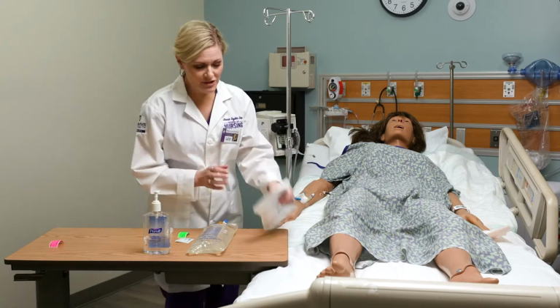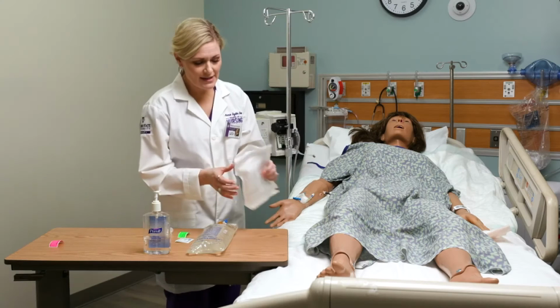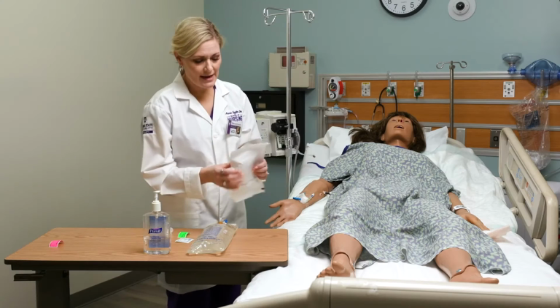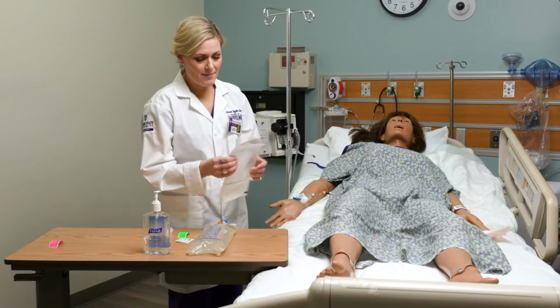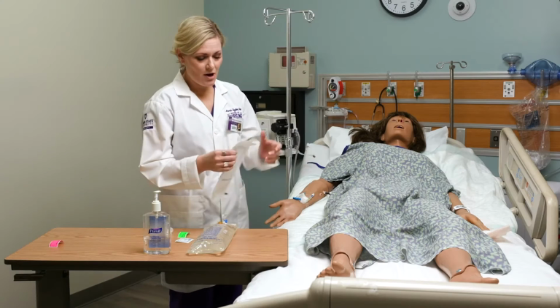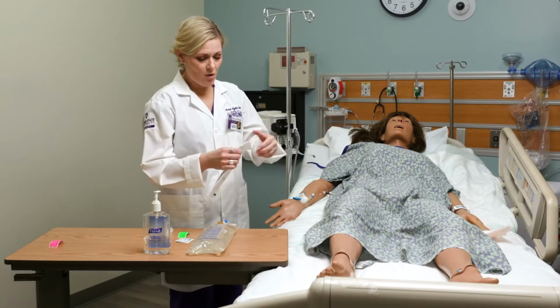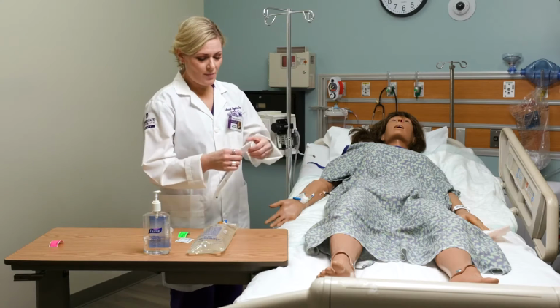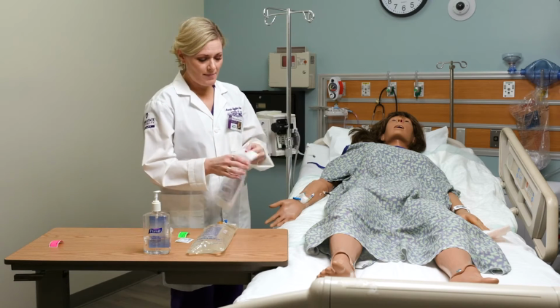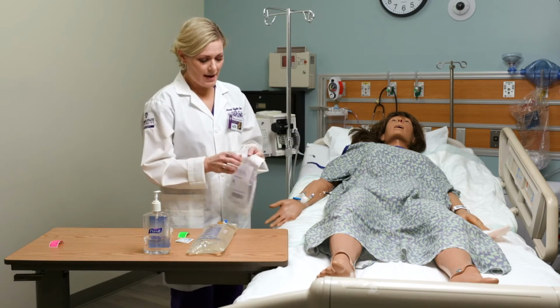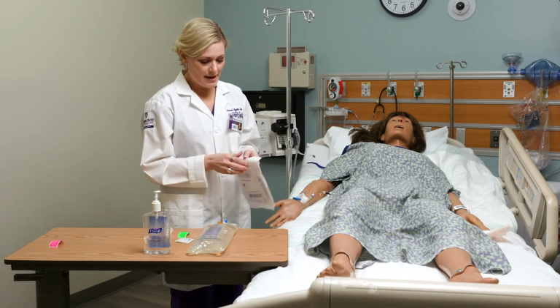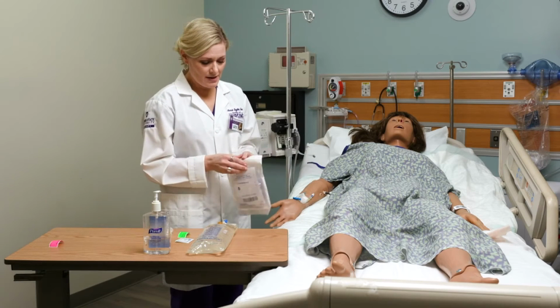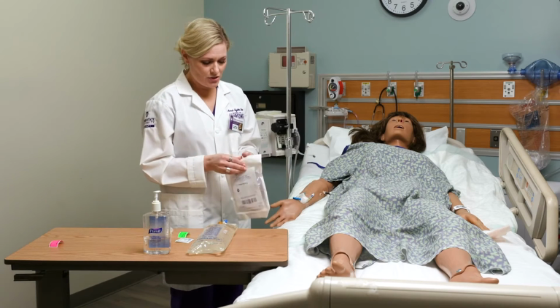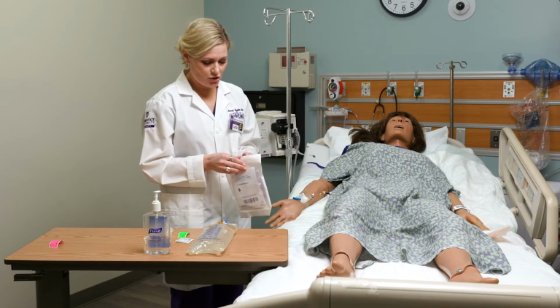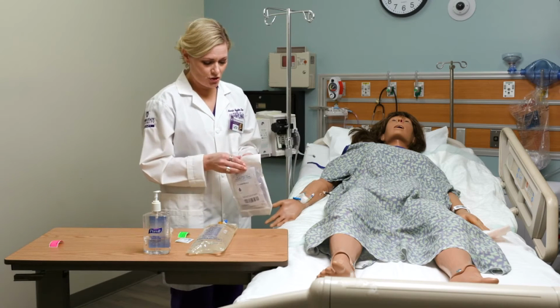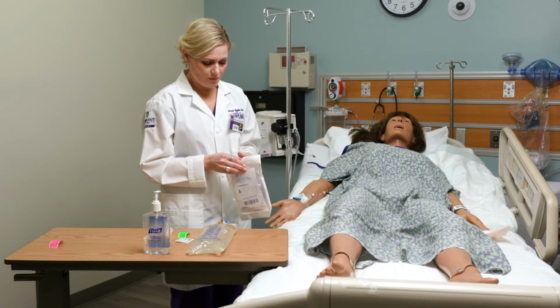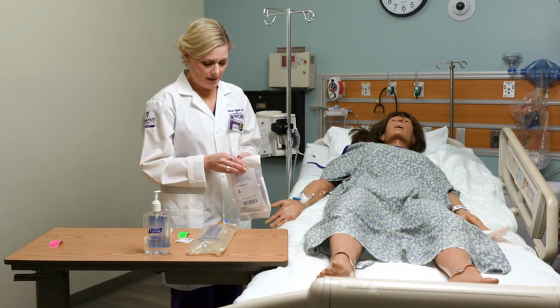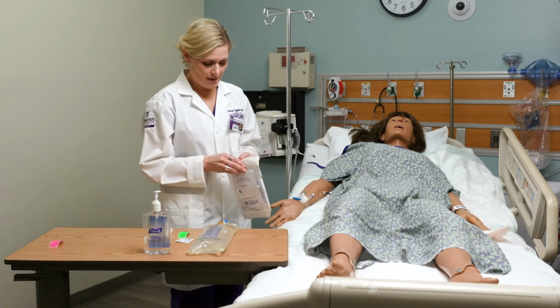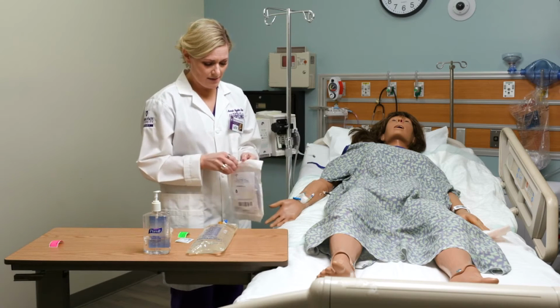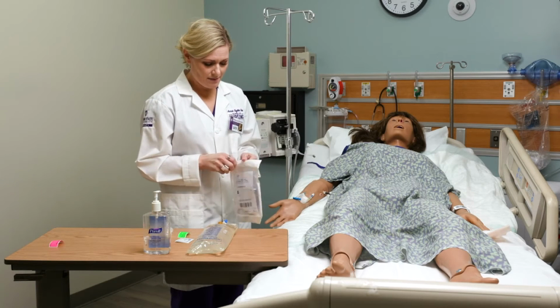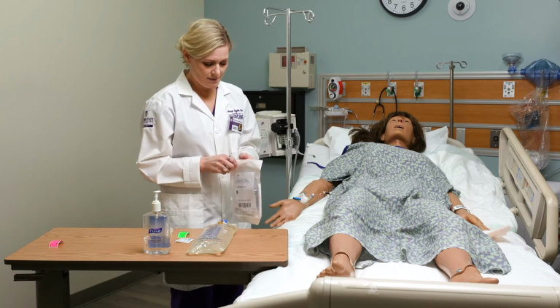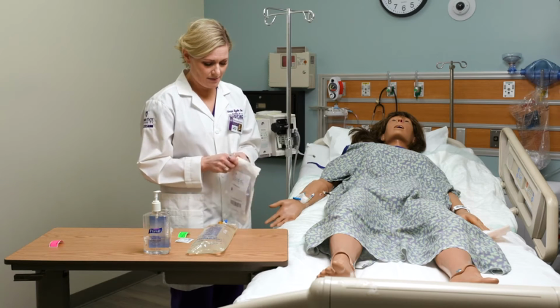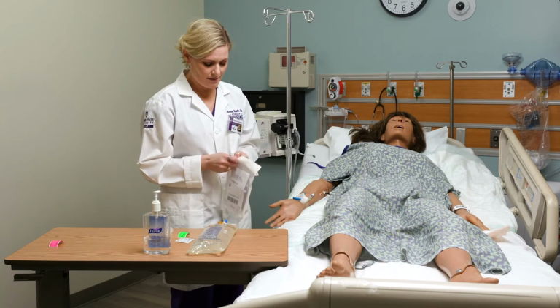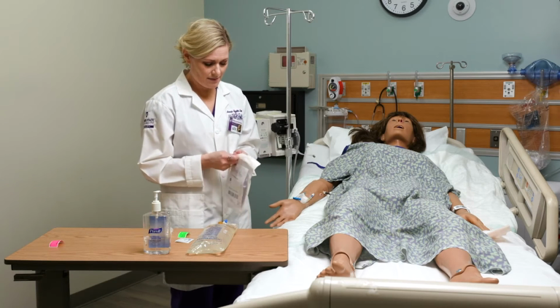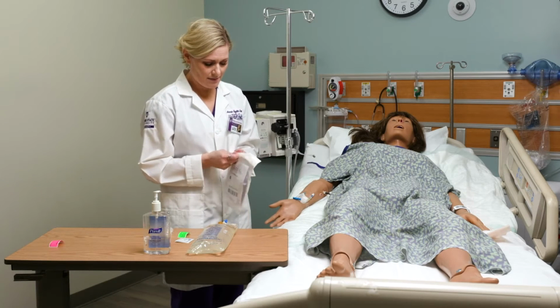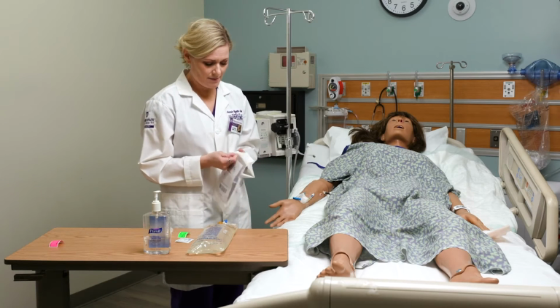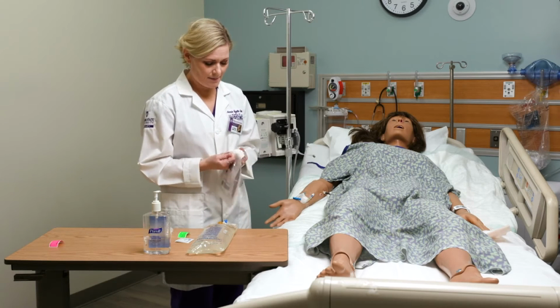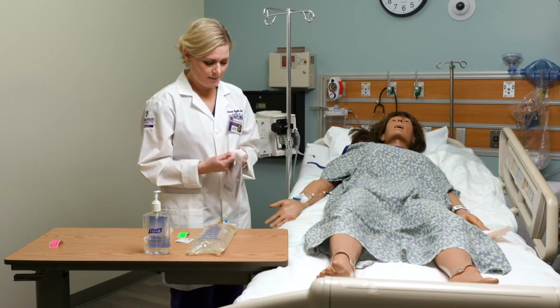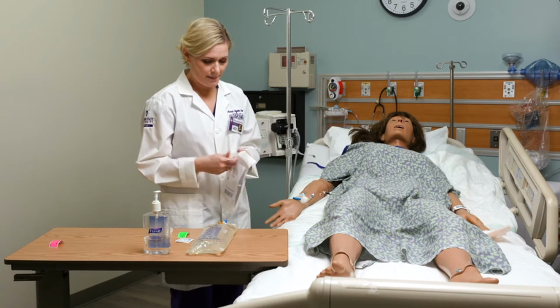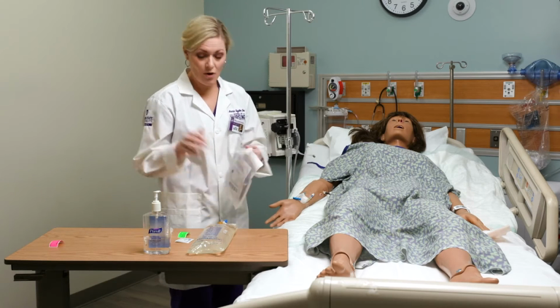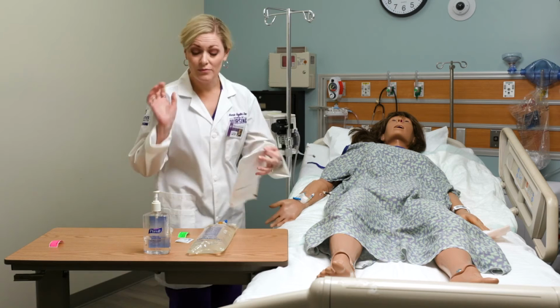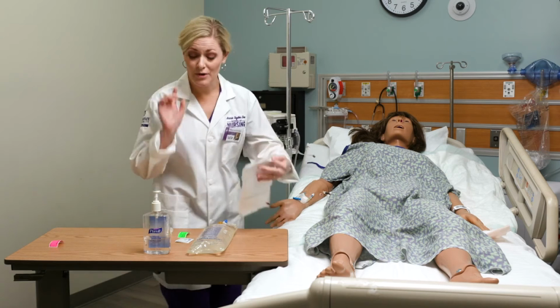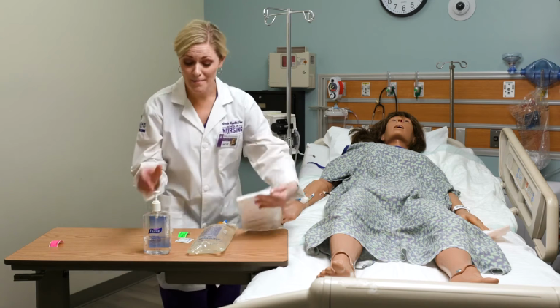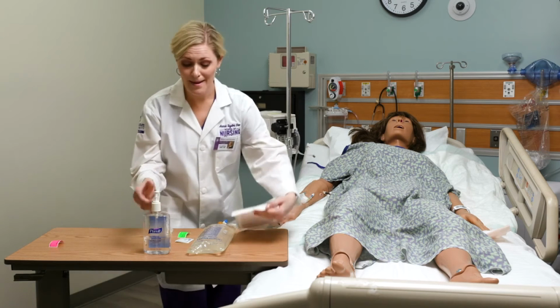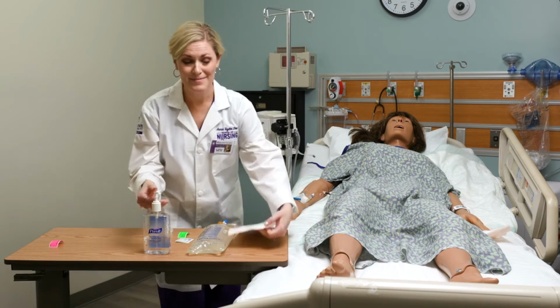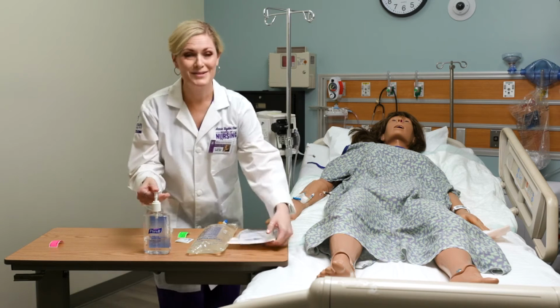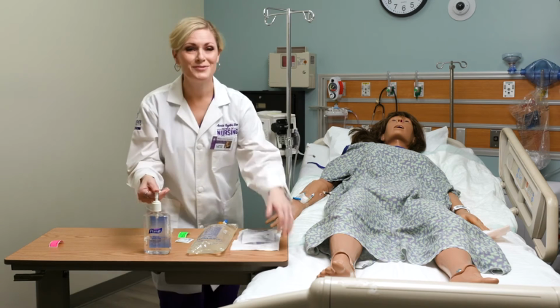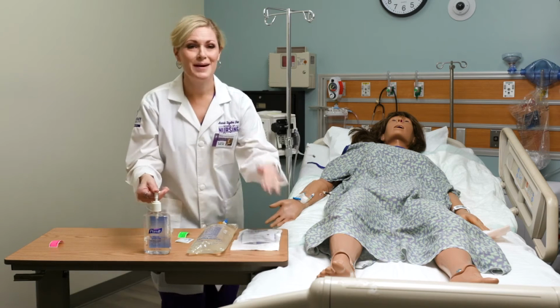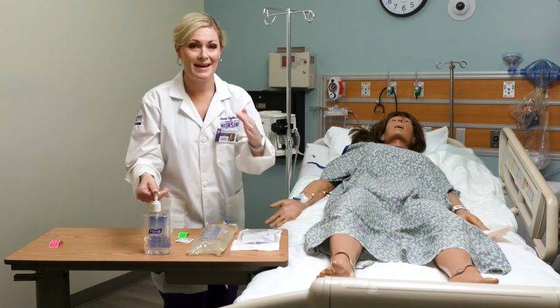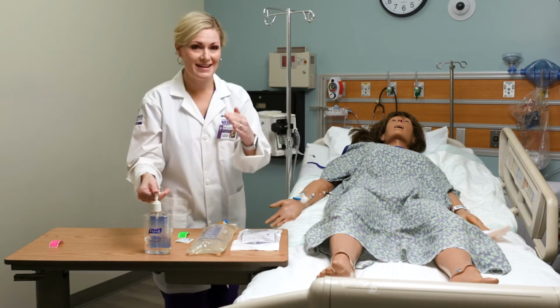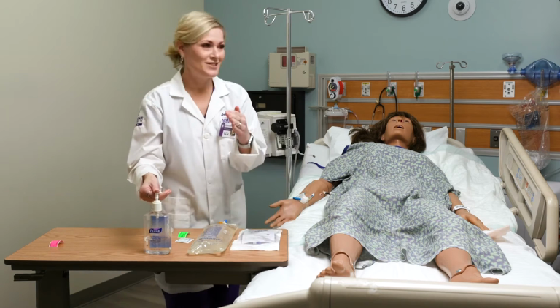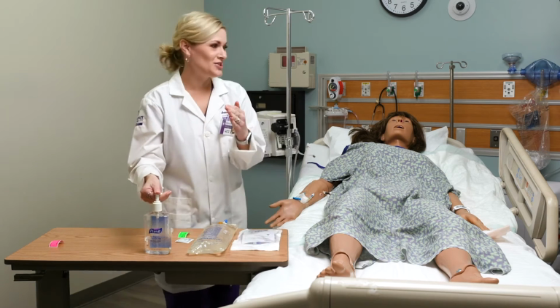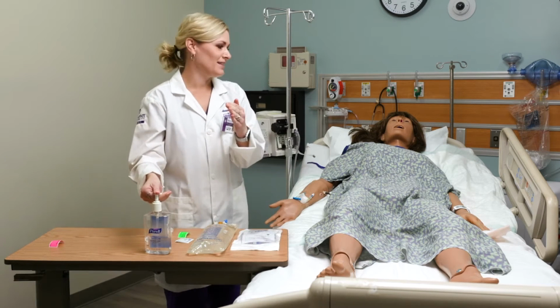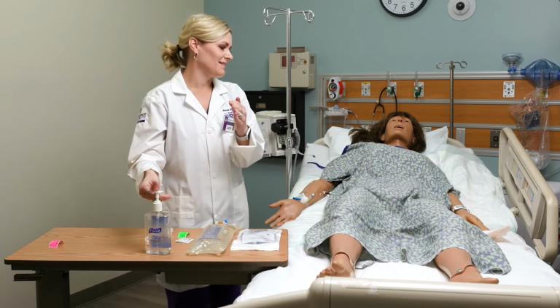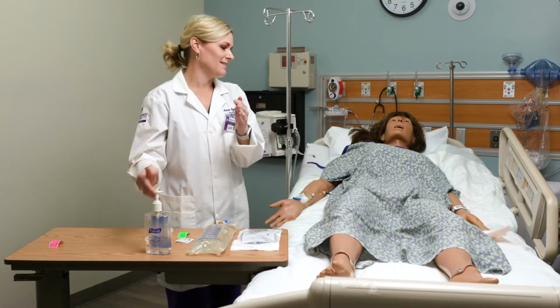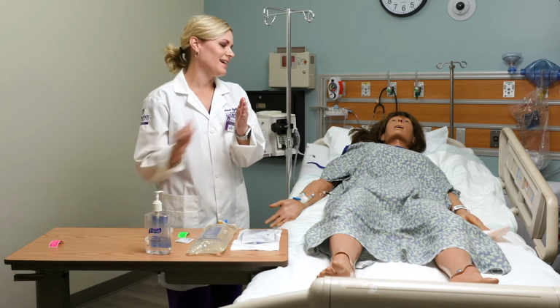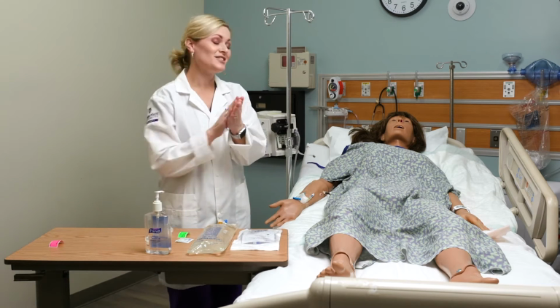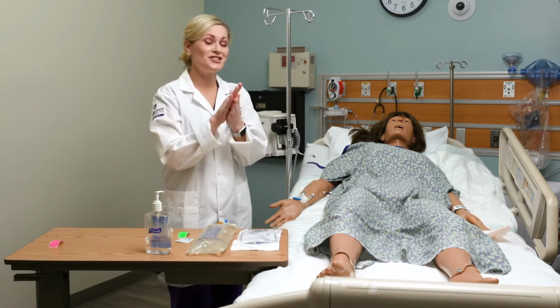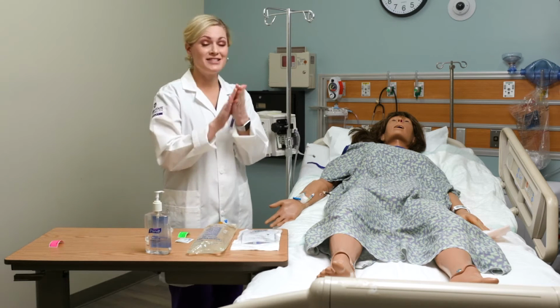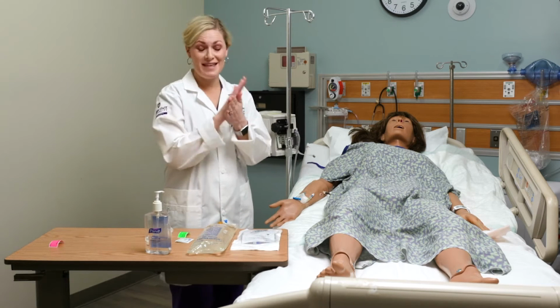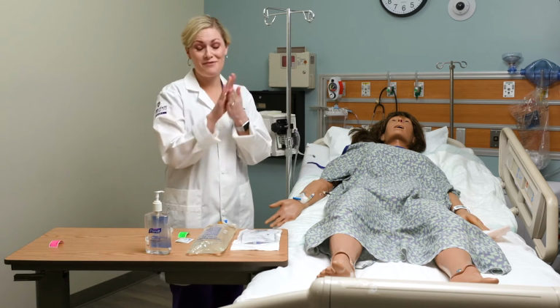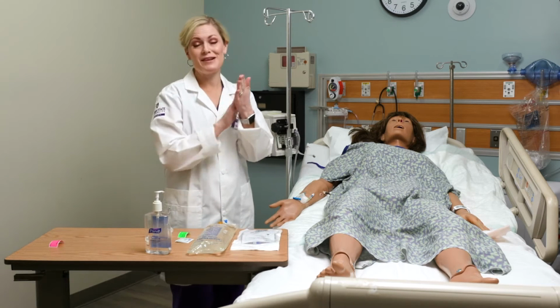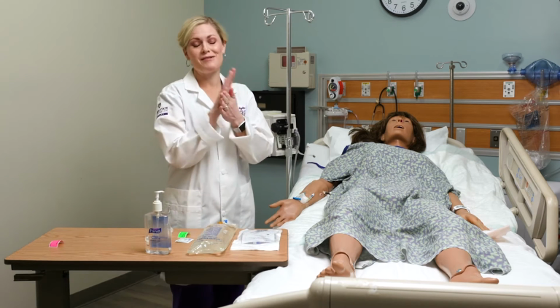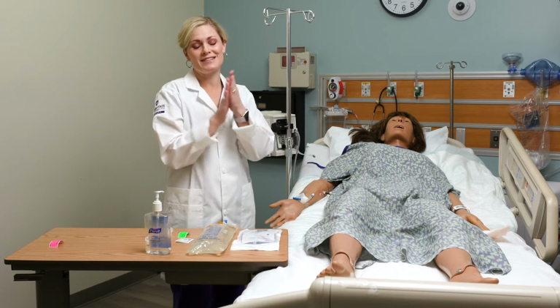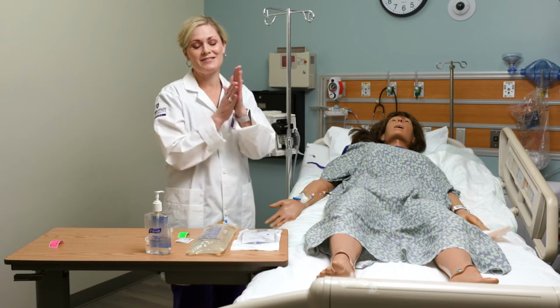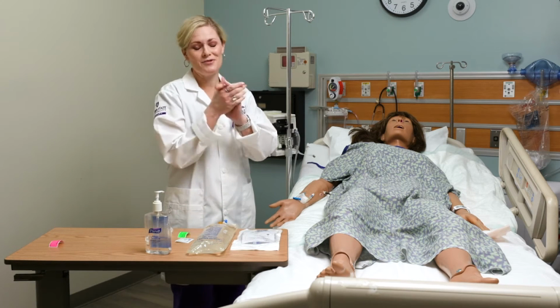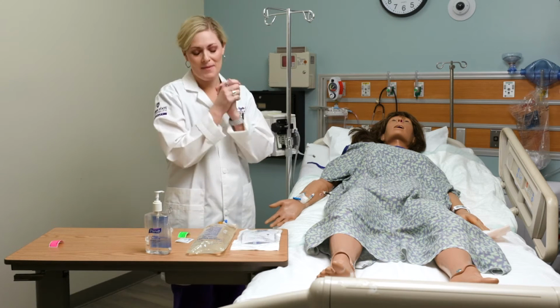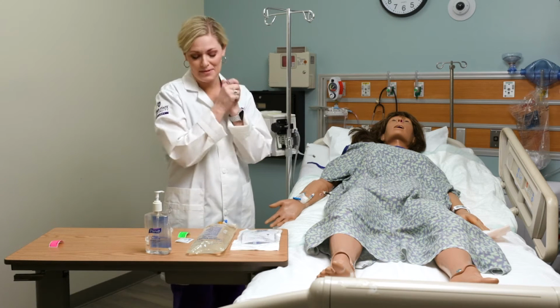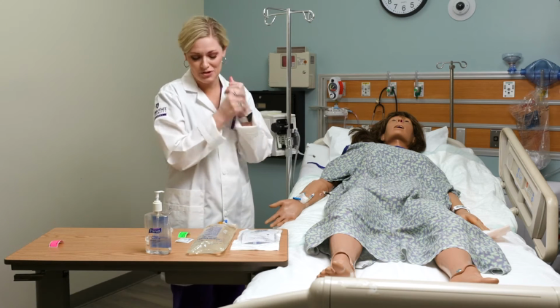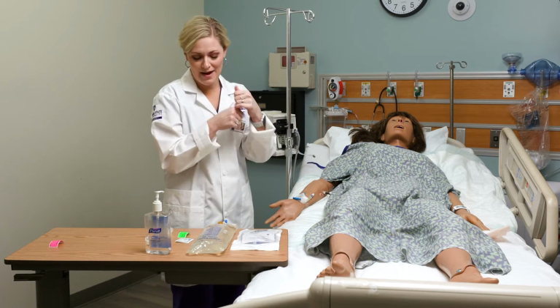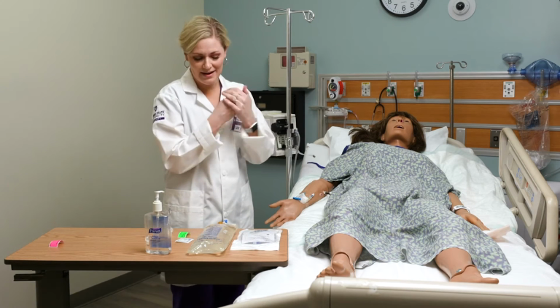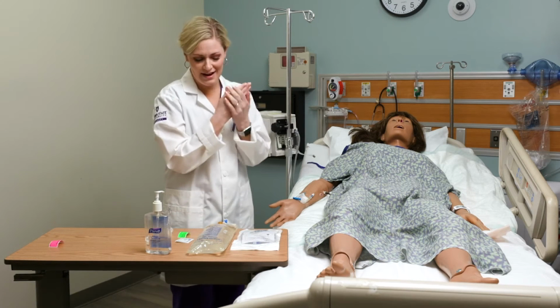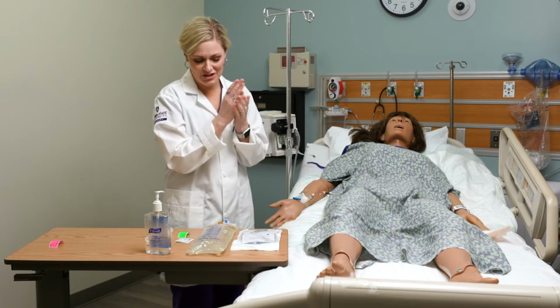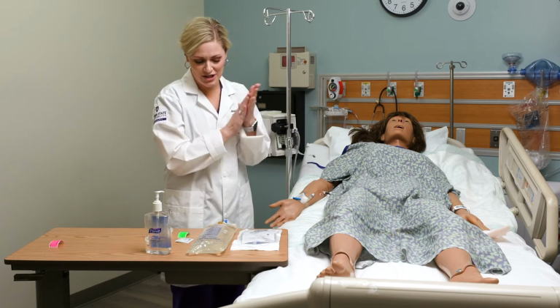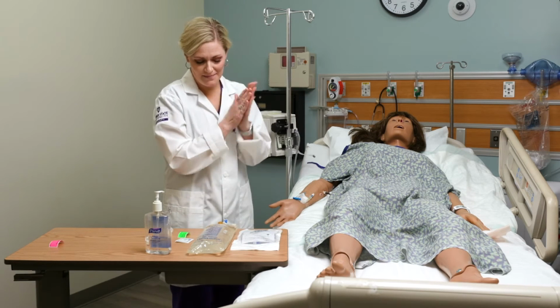First thing — actually, I'm going to do hand hygiene. I should have done that when I walked in the room. I'm going to do hand hygiene.